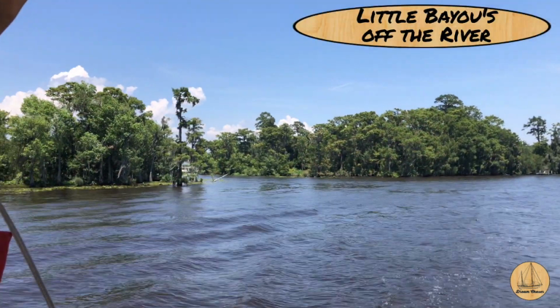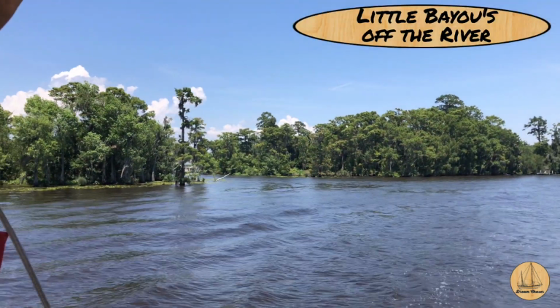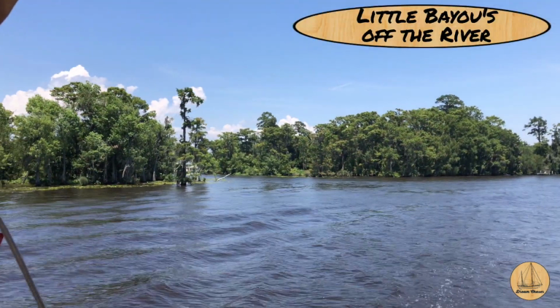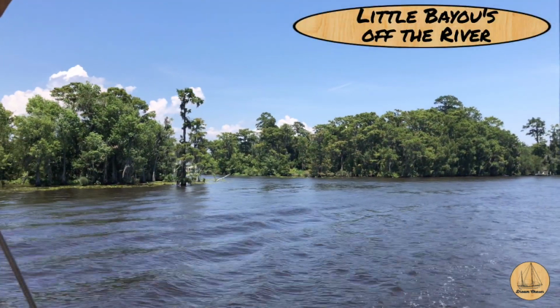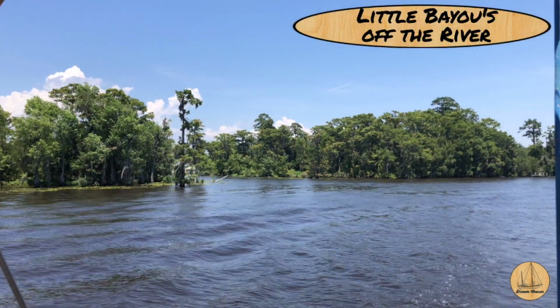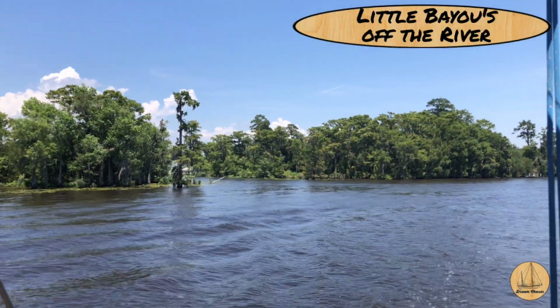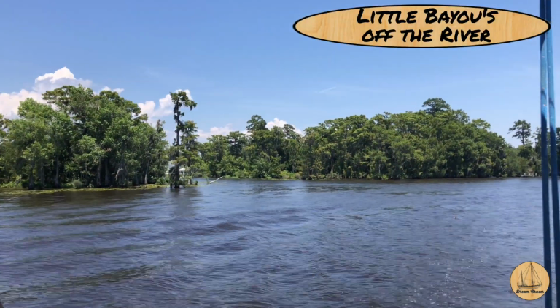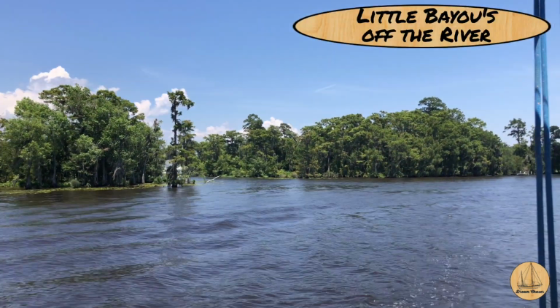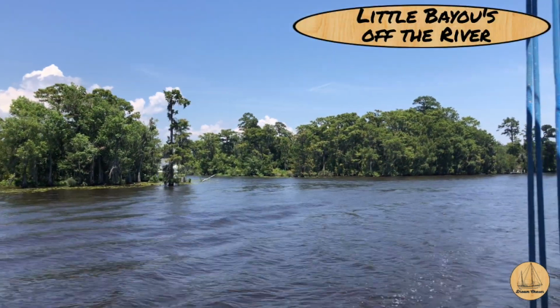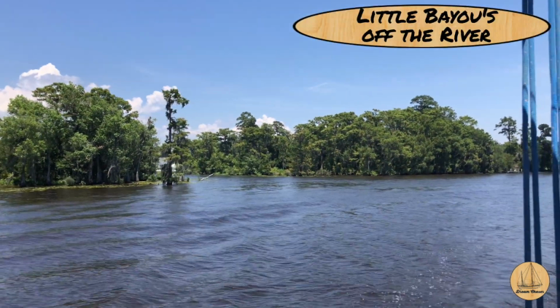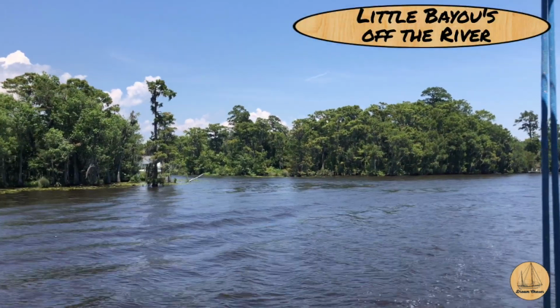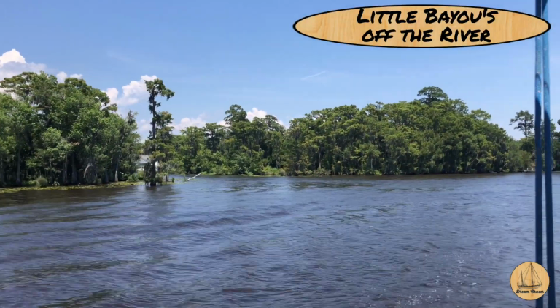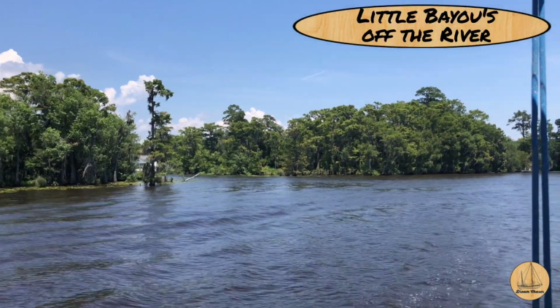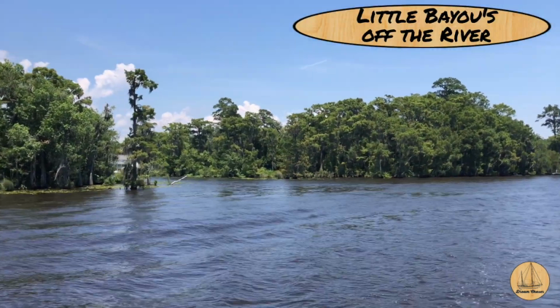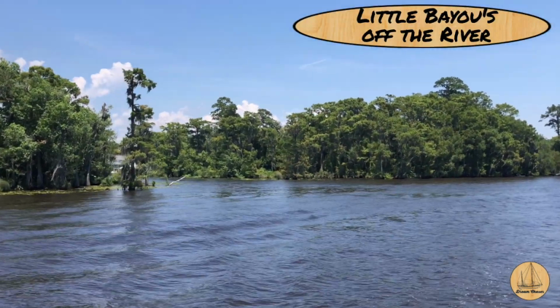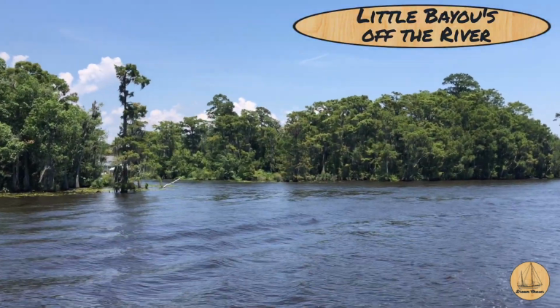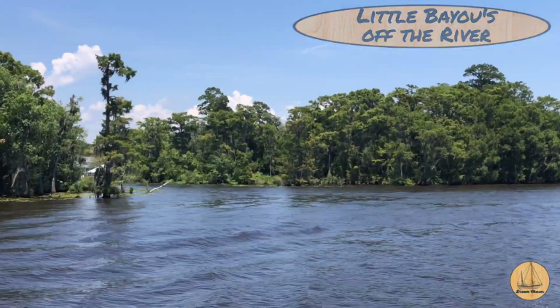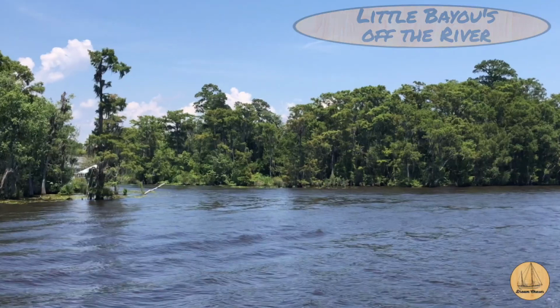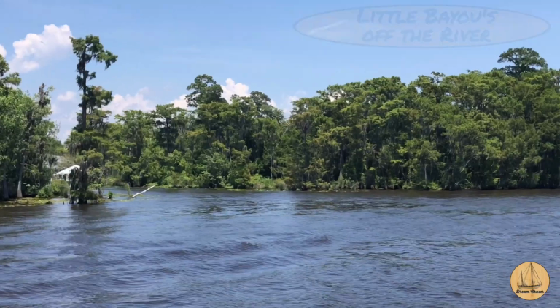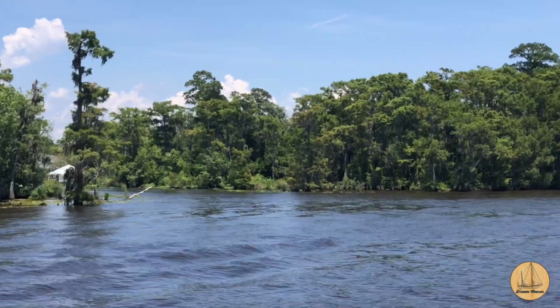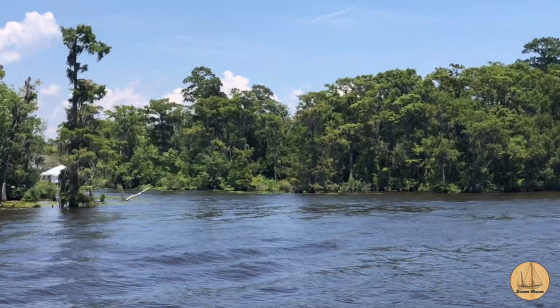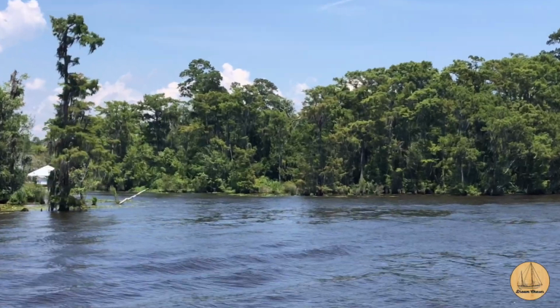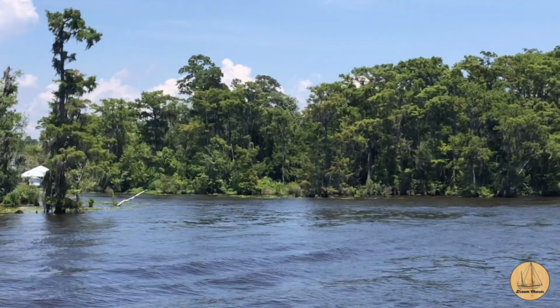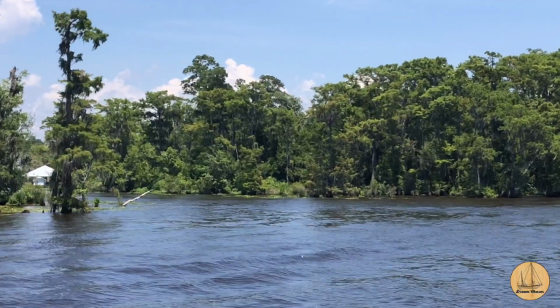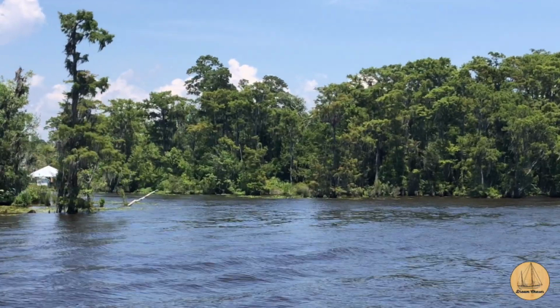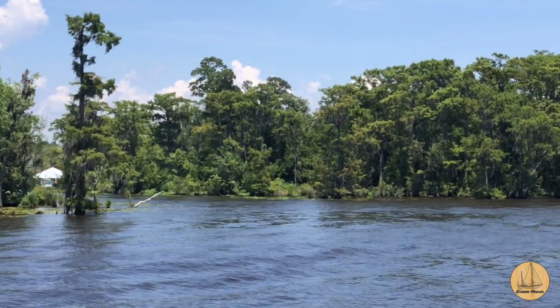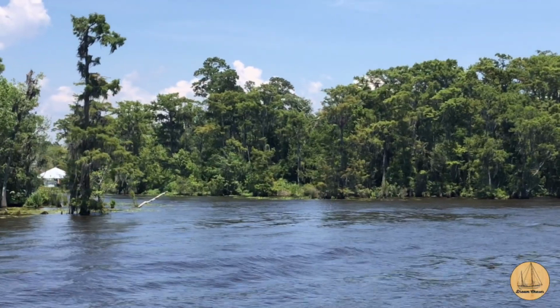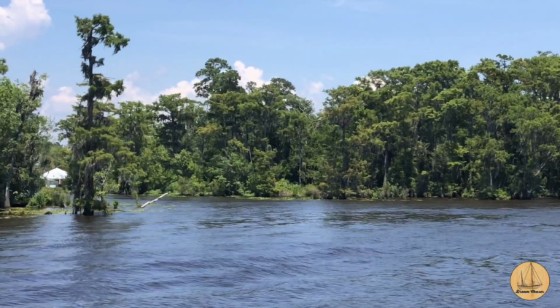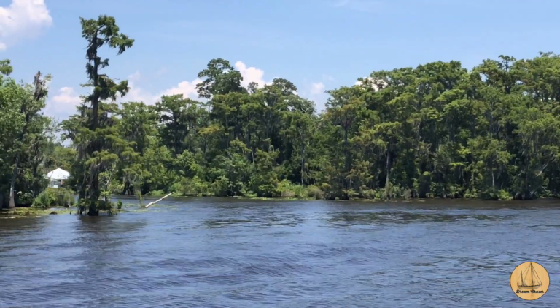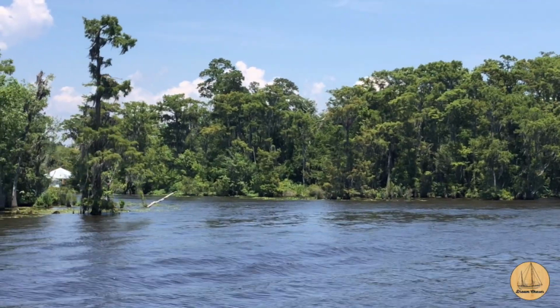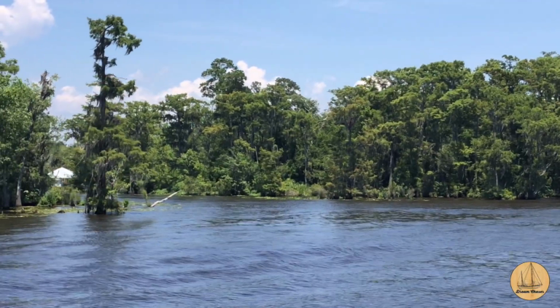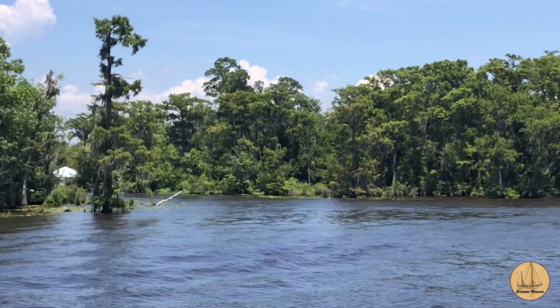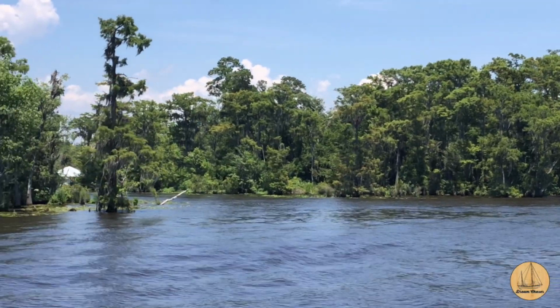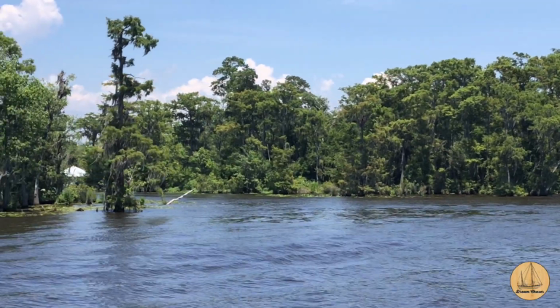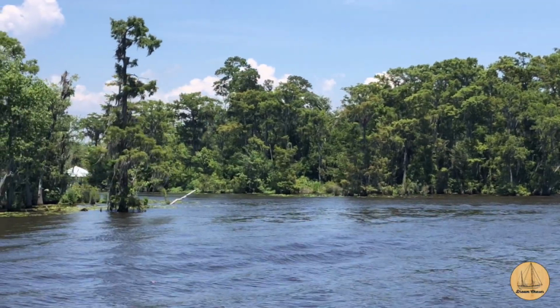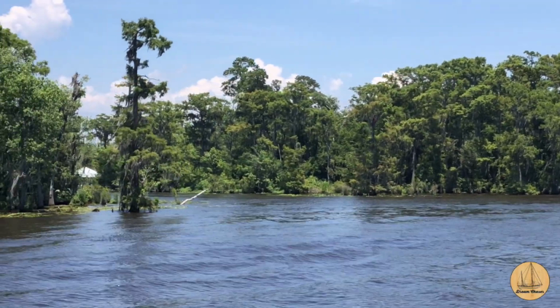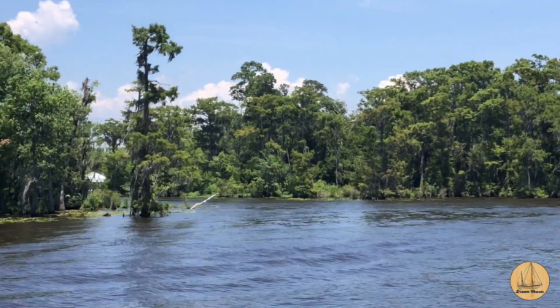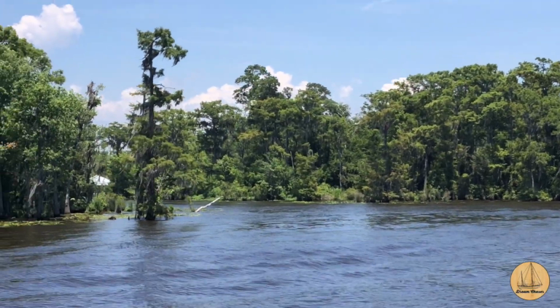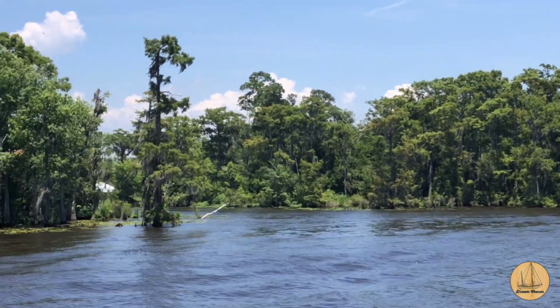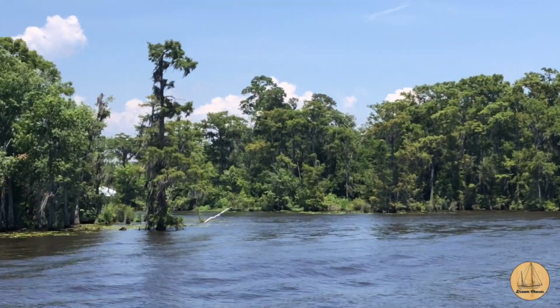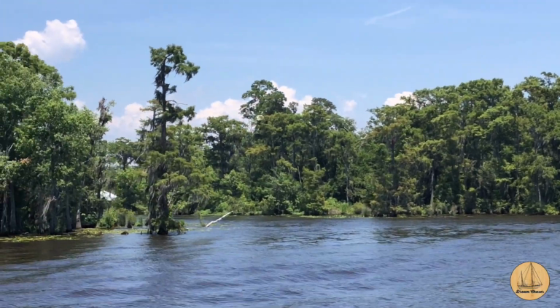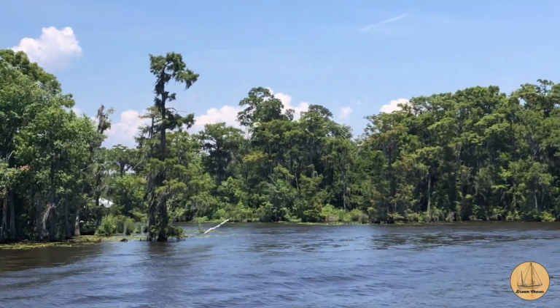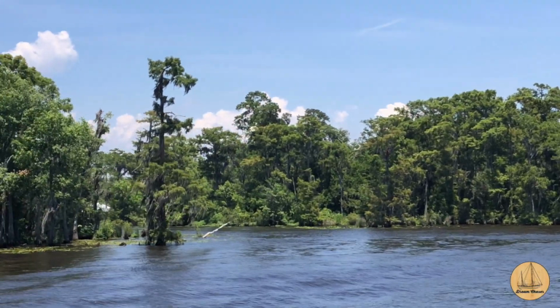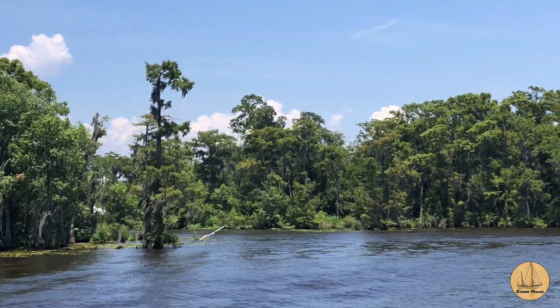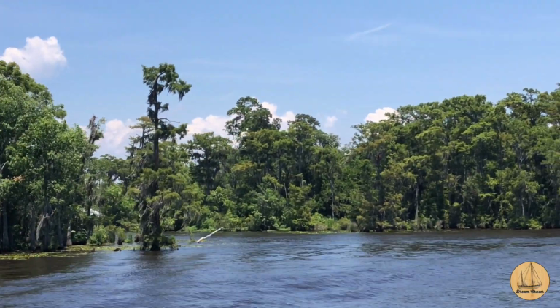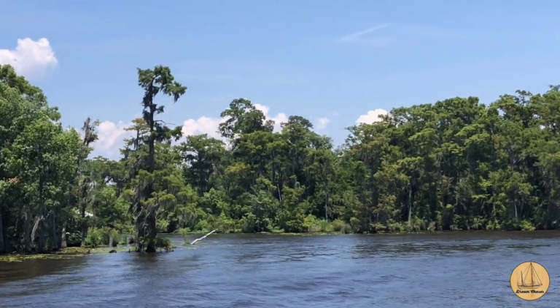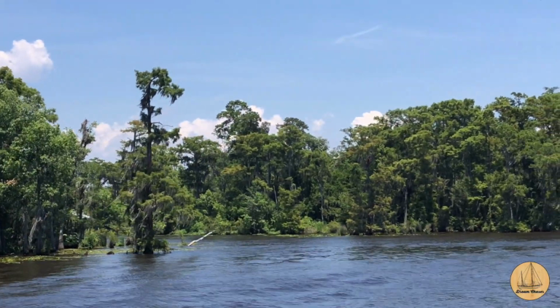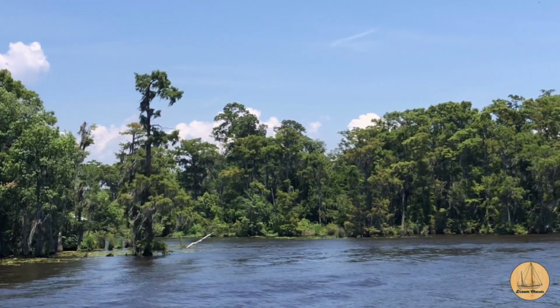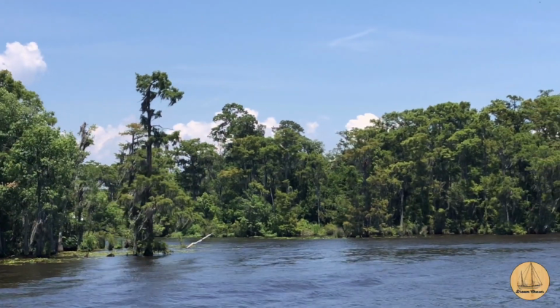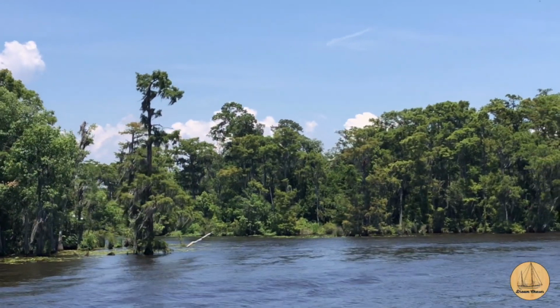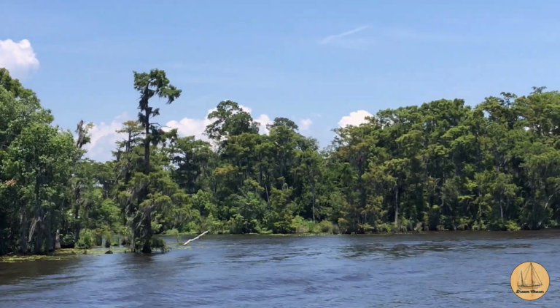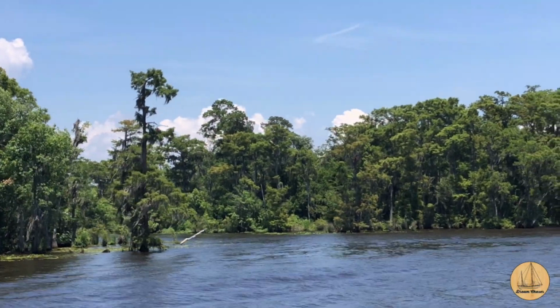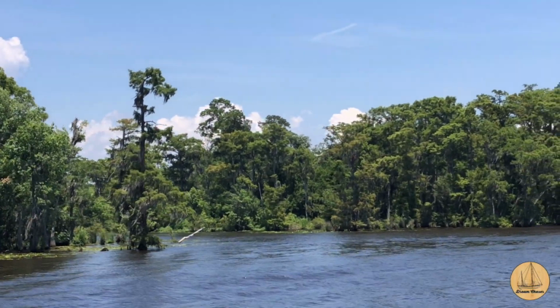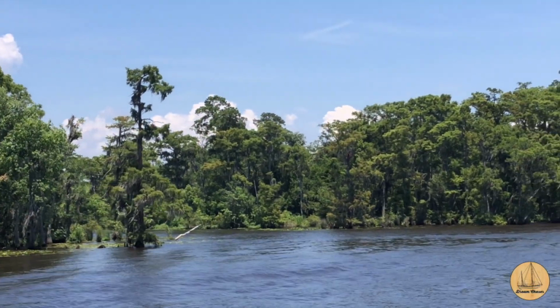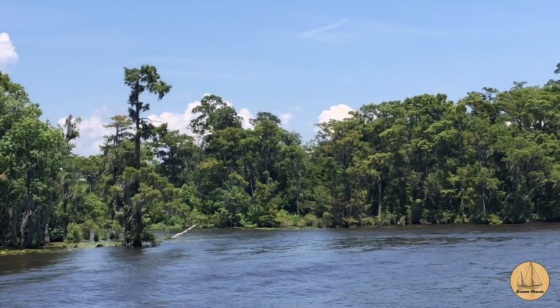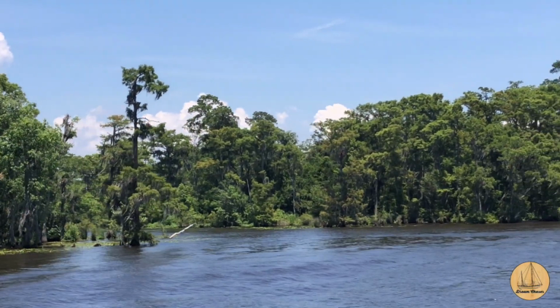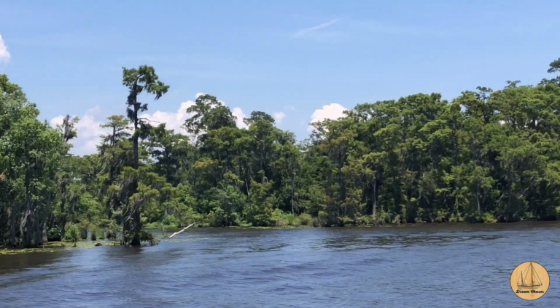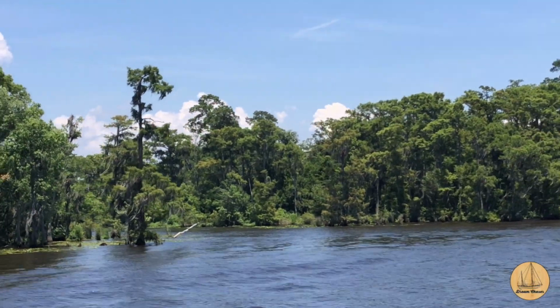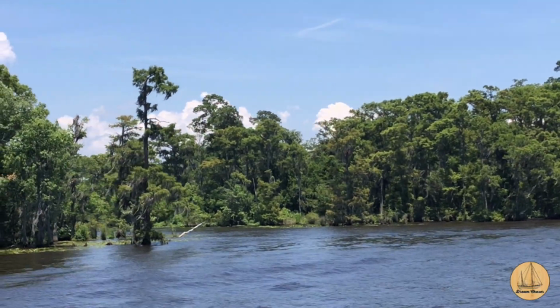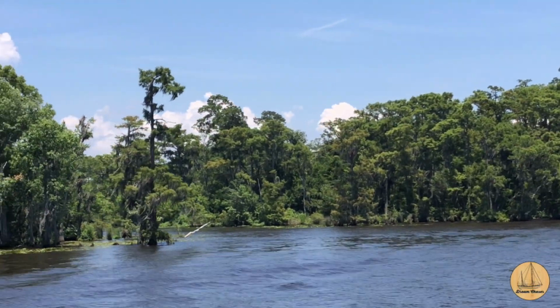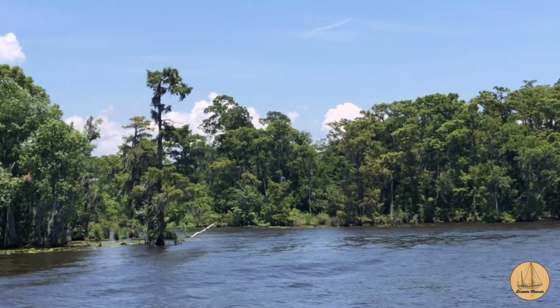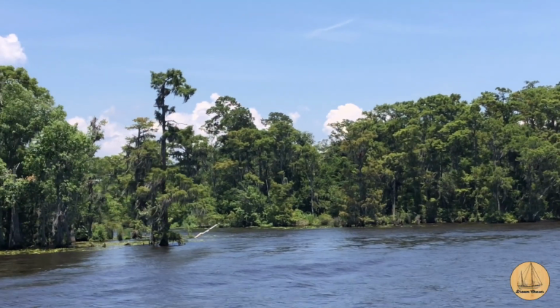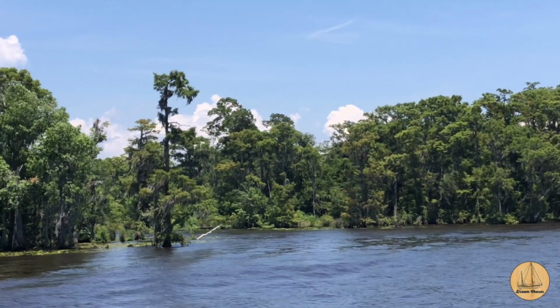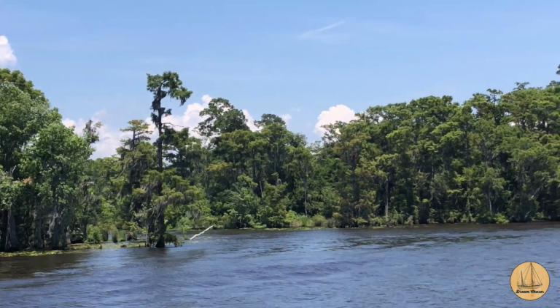I mentioned these little bayous off the river — here's an example of one. There's a turnoff right there, a couple of houses in it. Pretty neat.